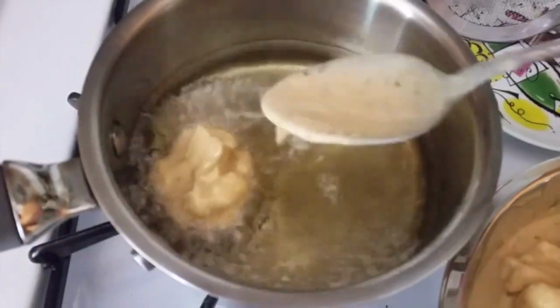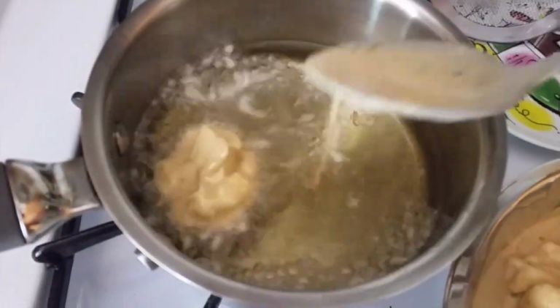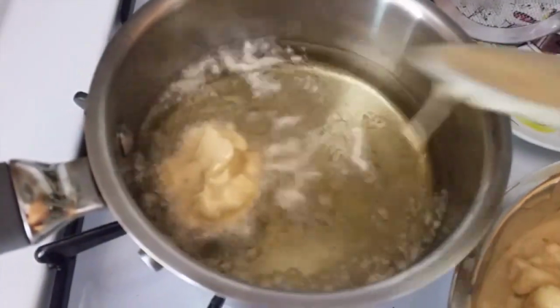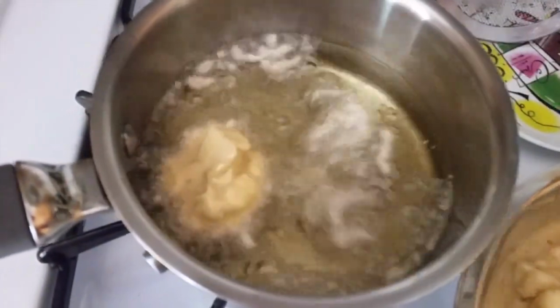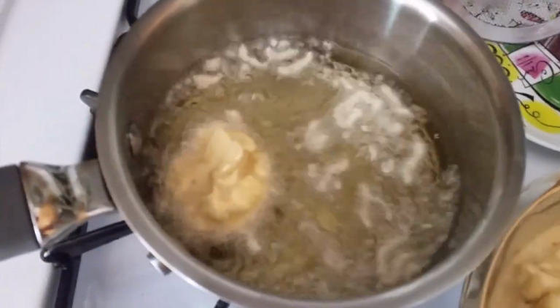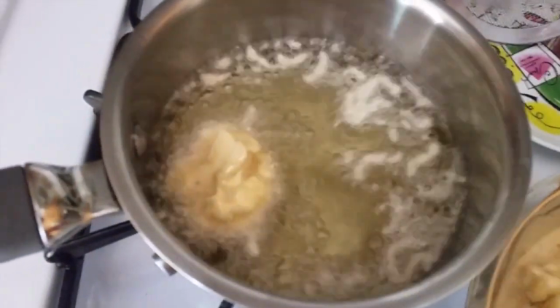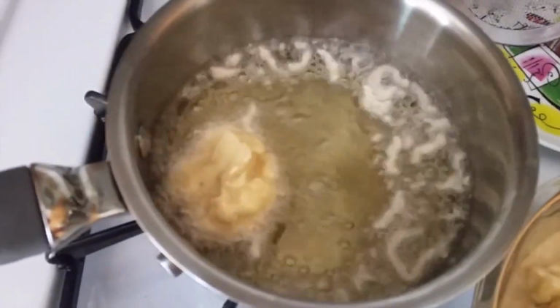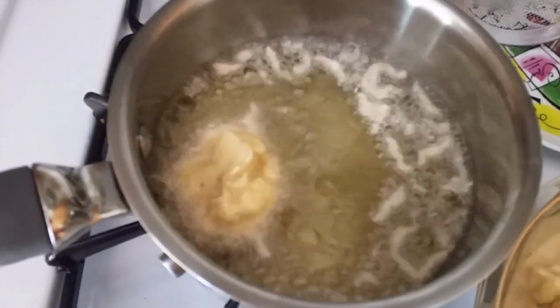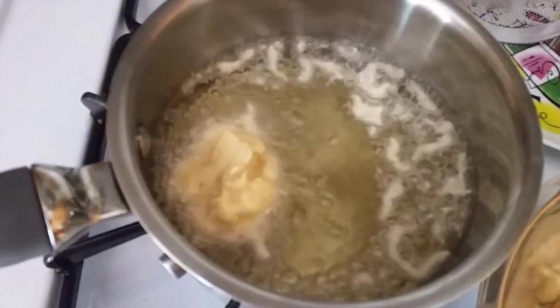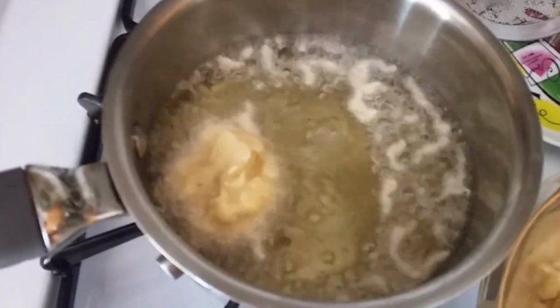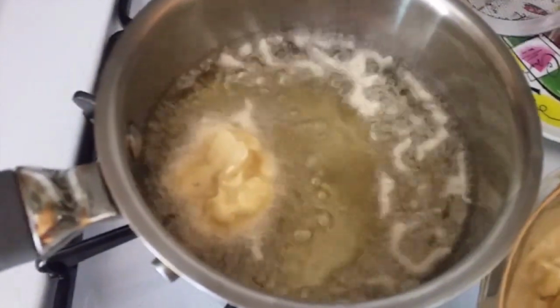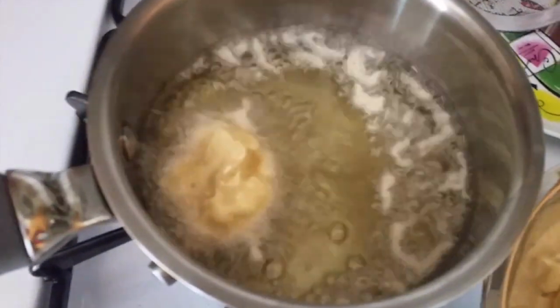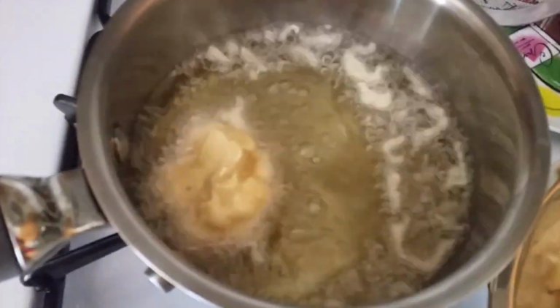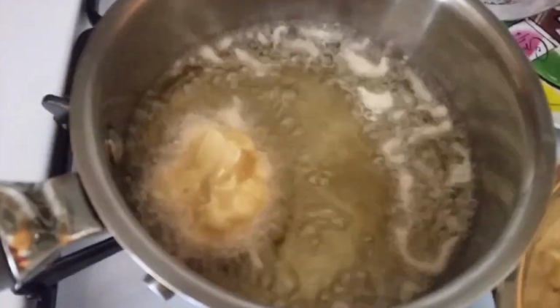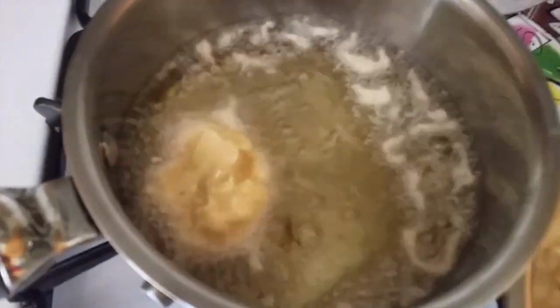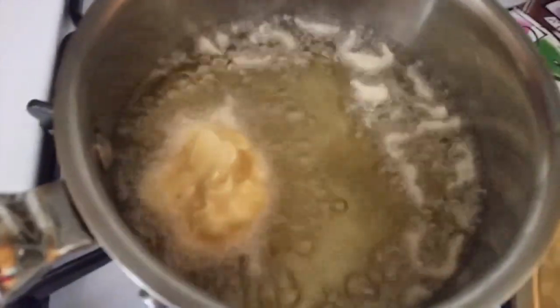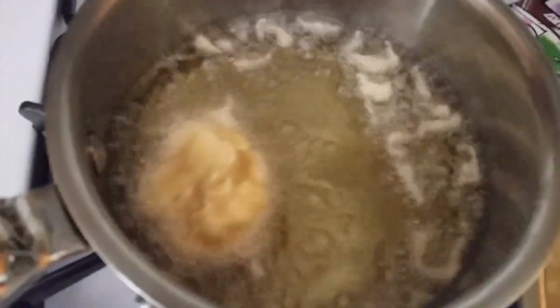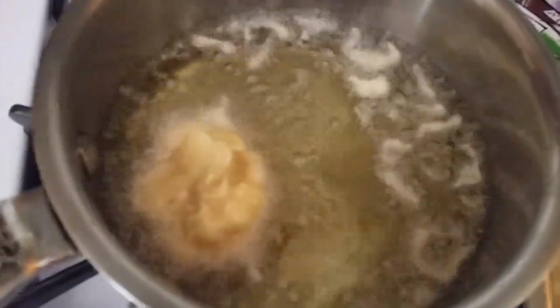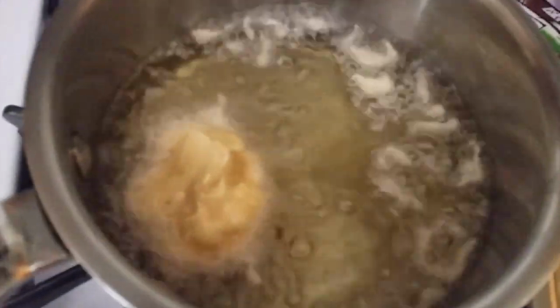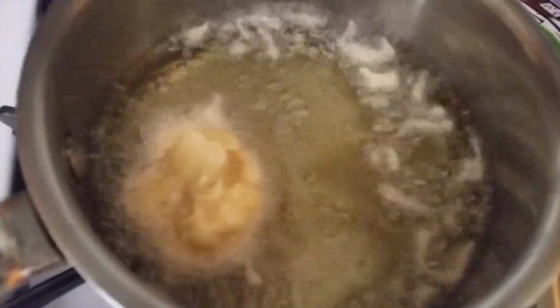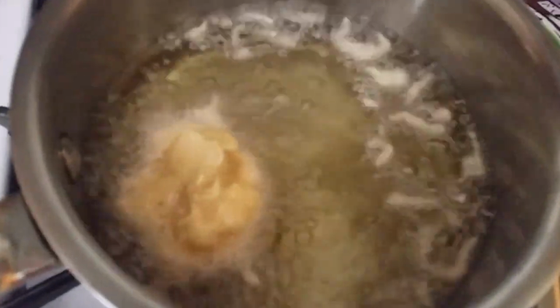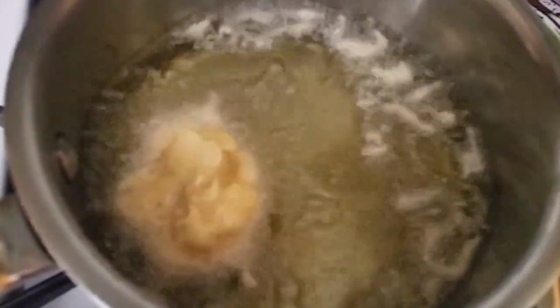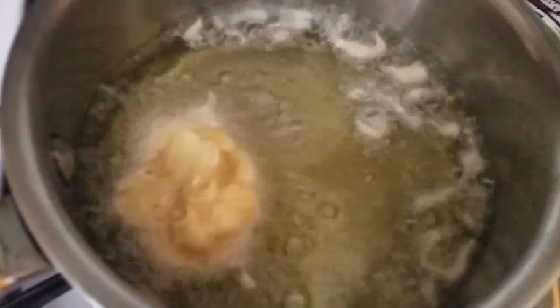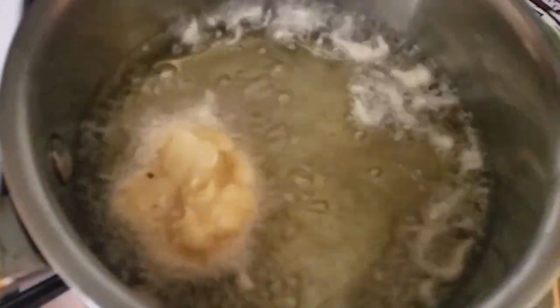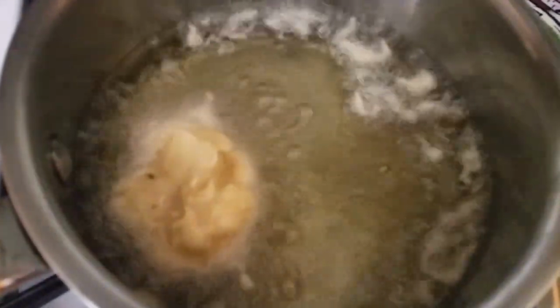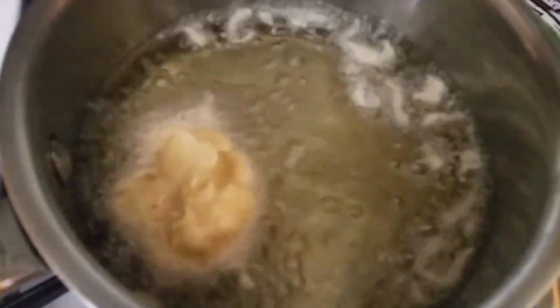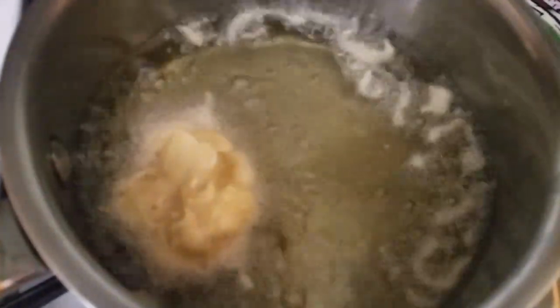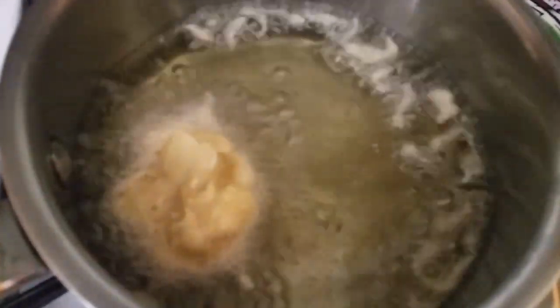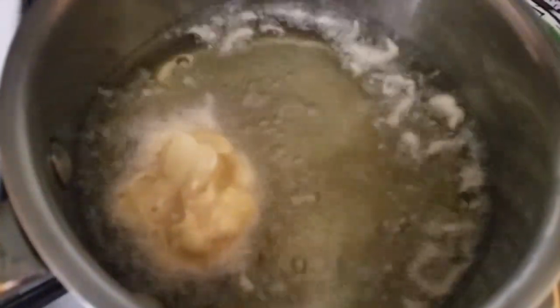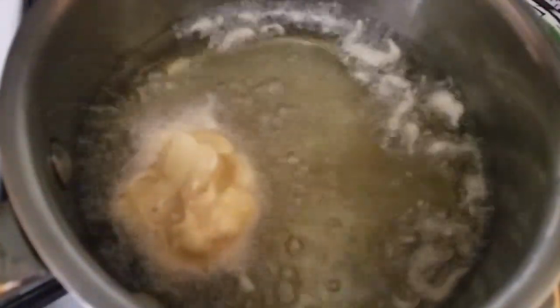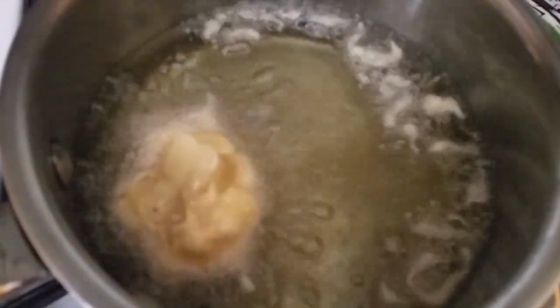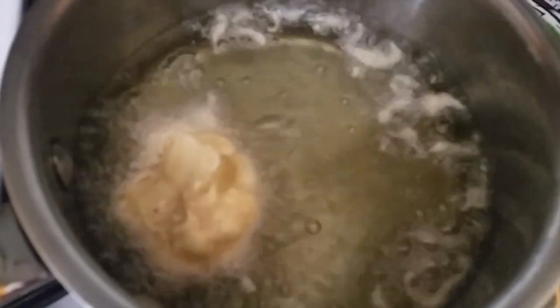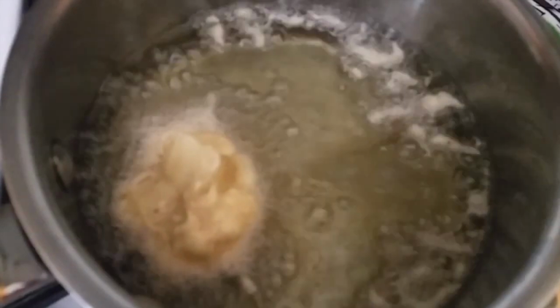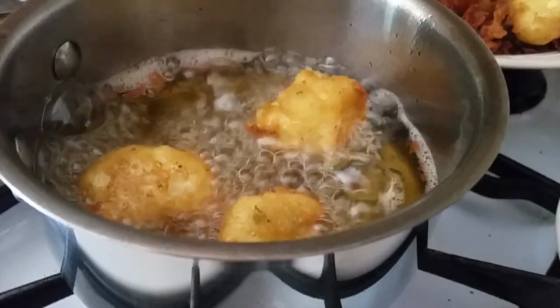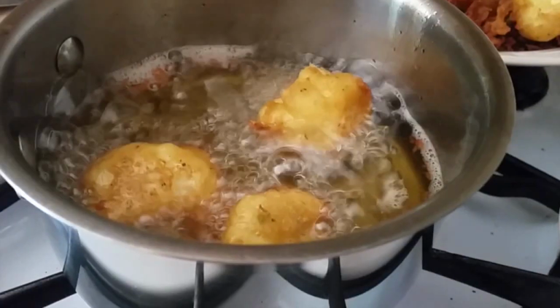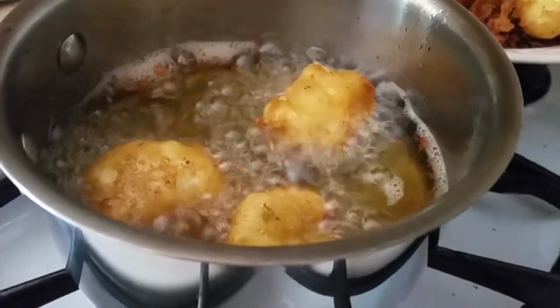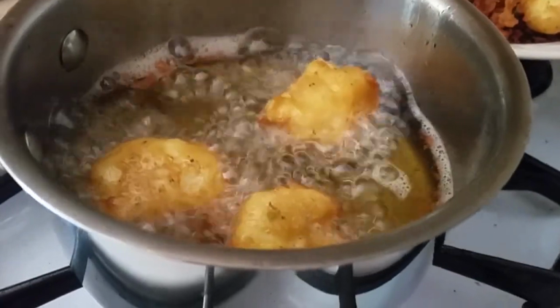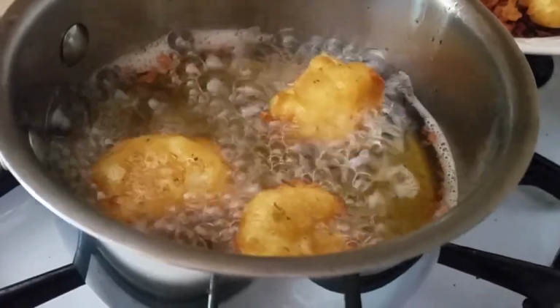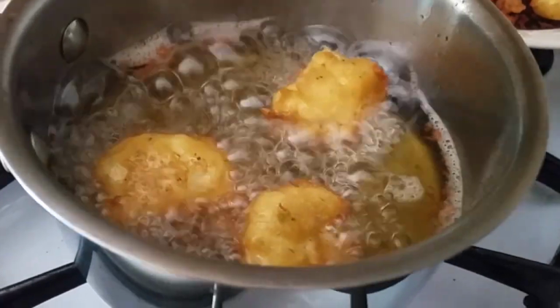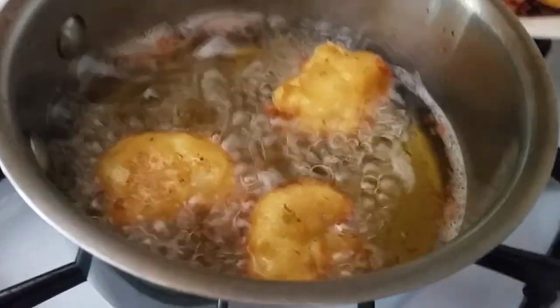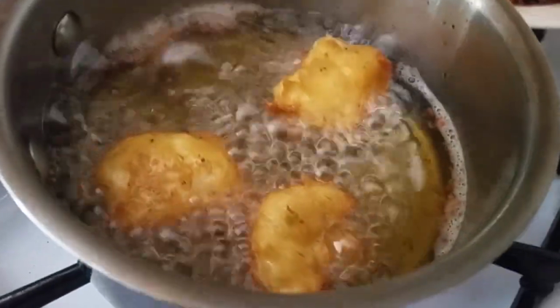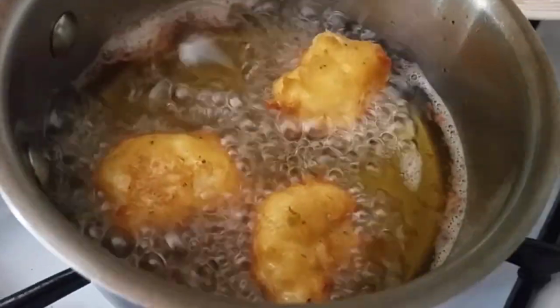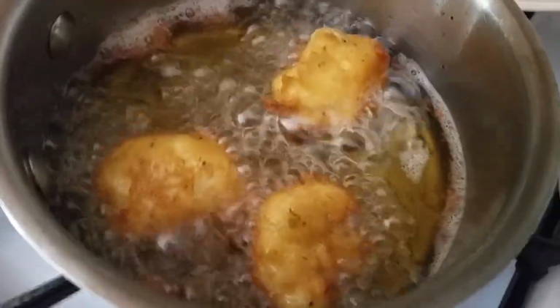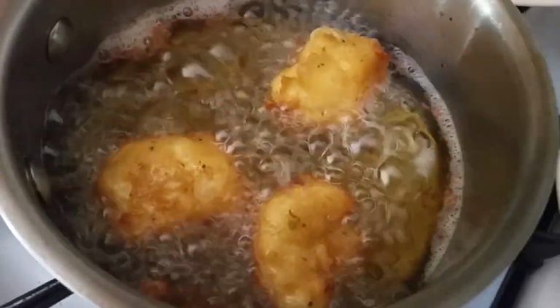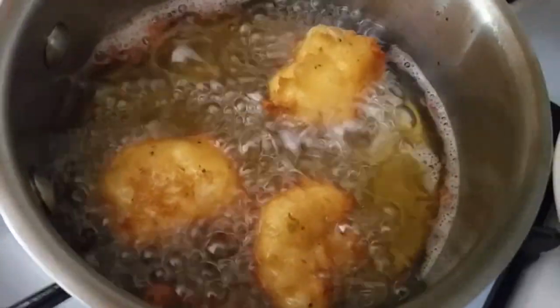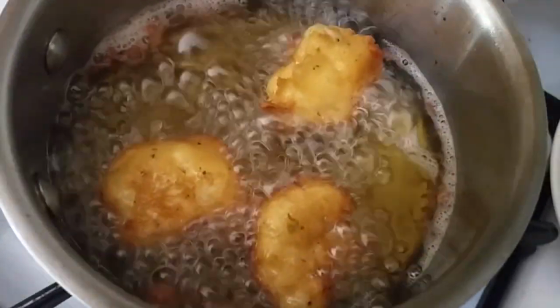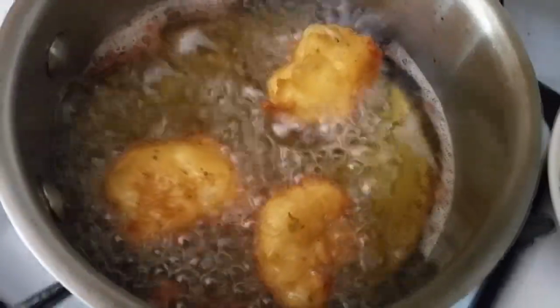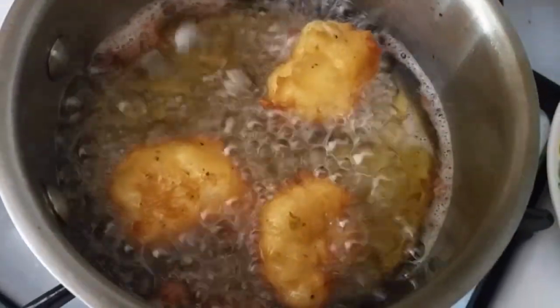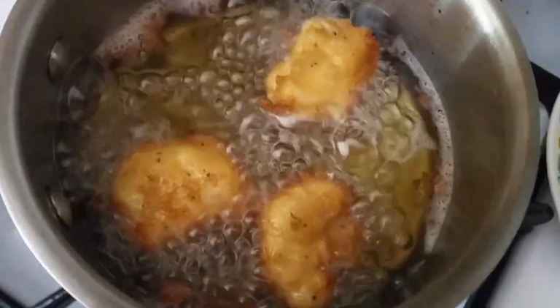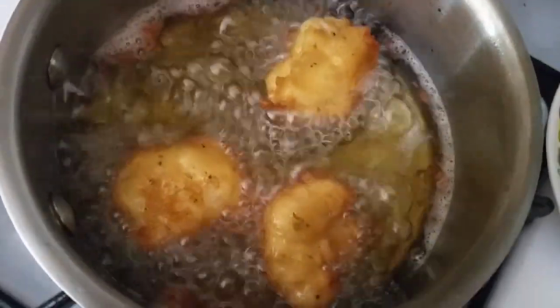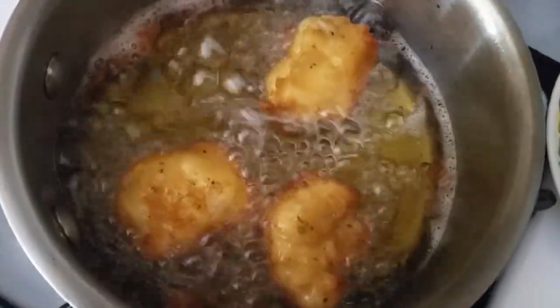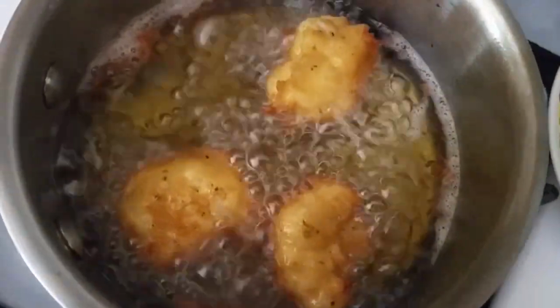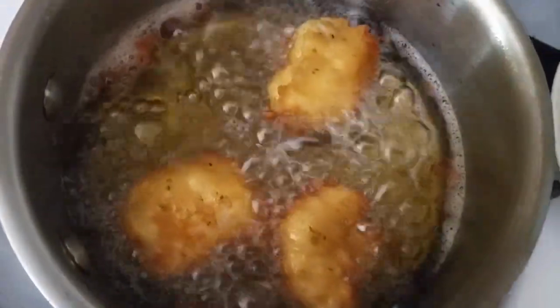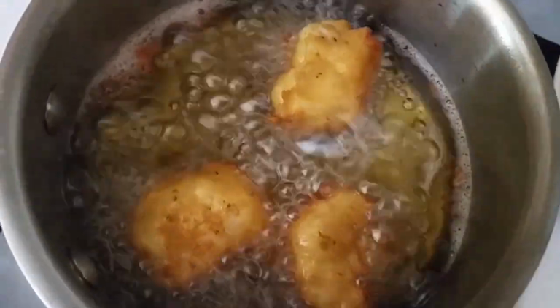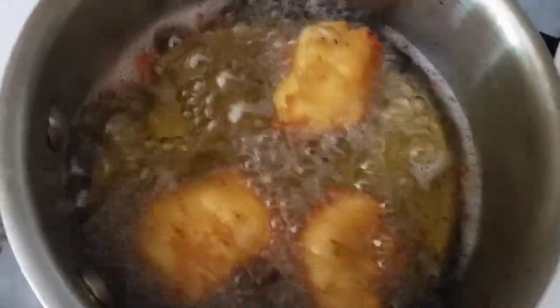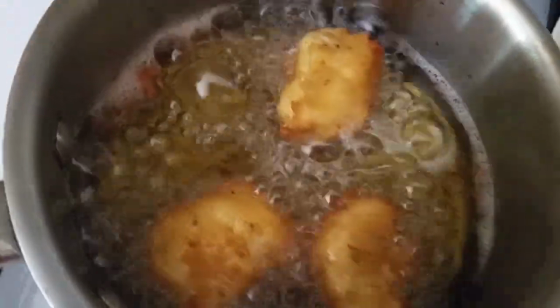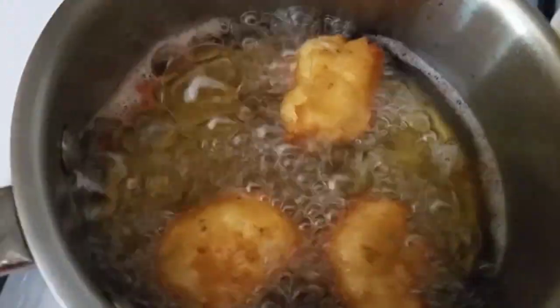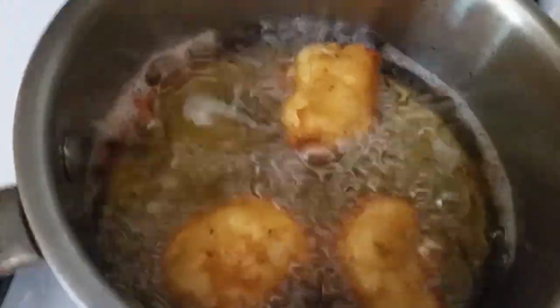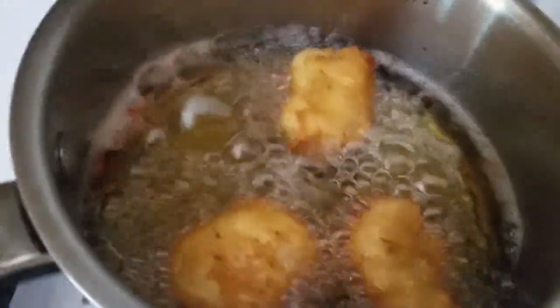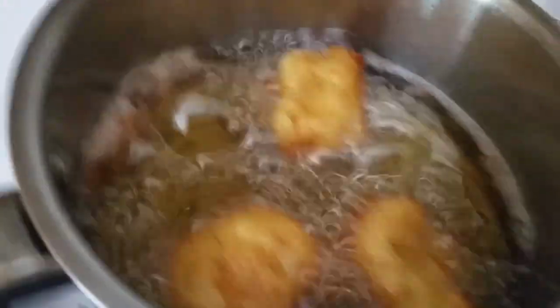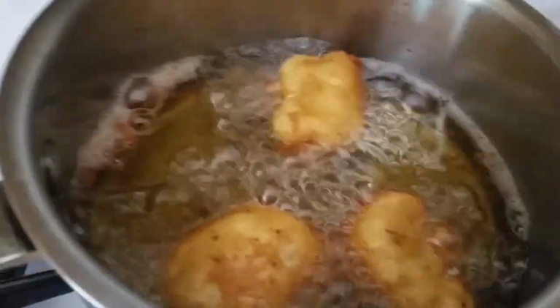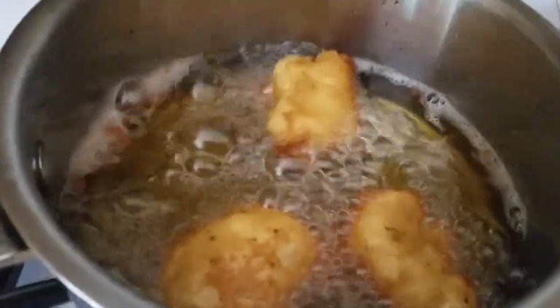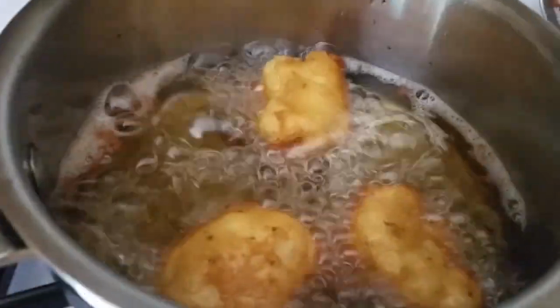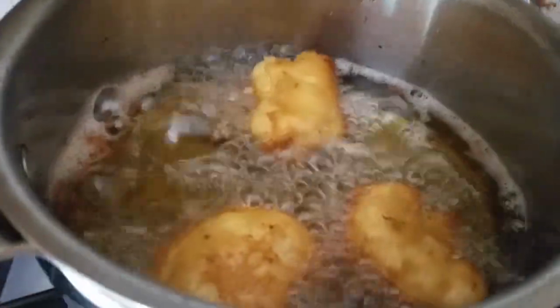For perfect cauliflower florets, make sure that the oil in the pan is very hot.